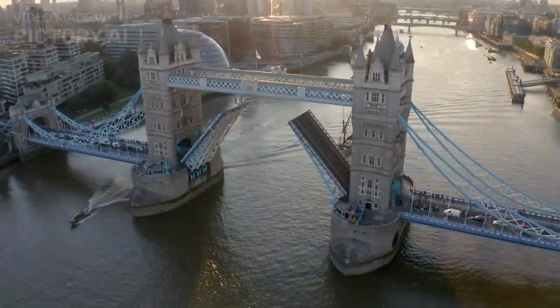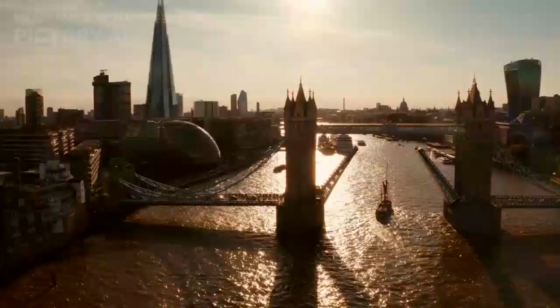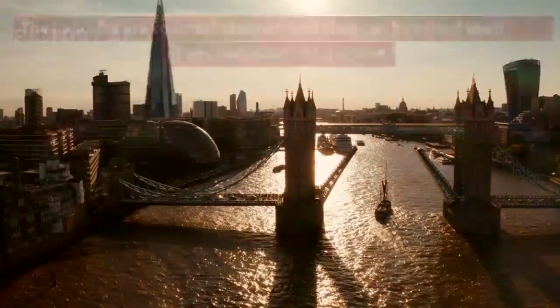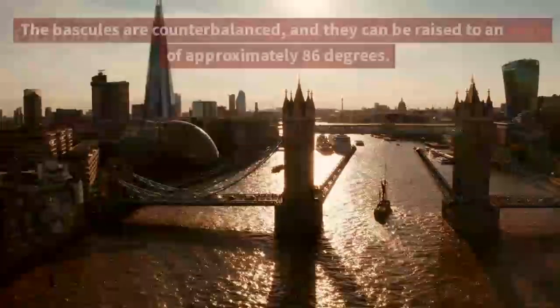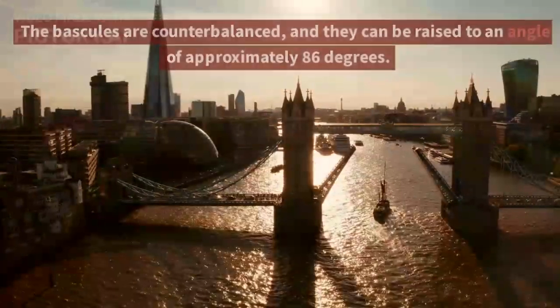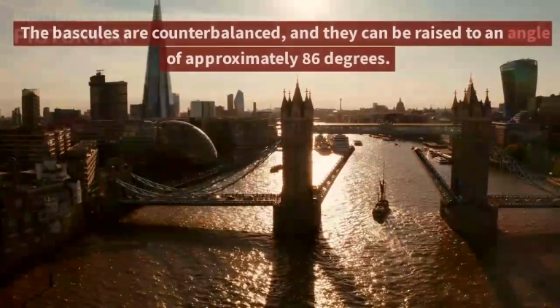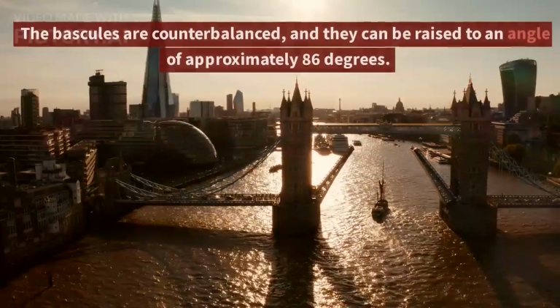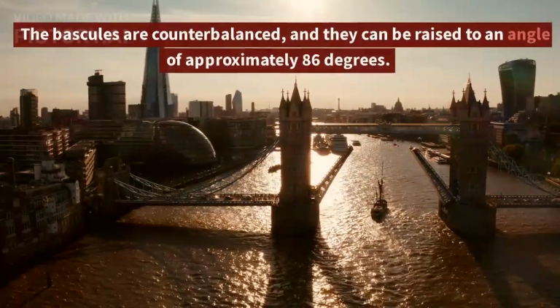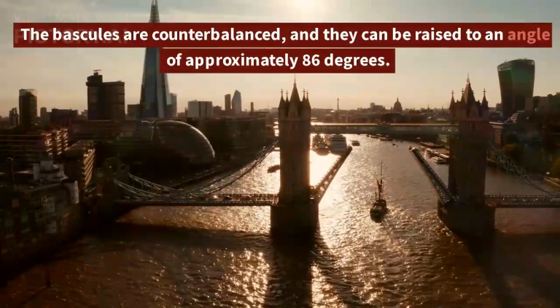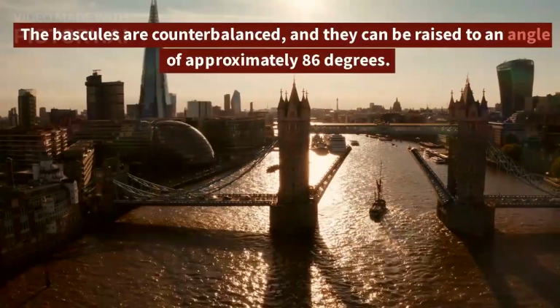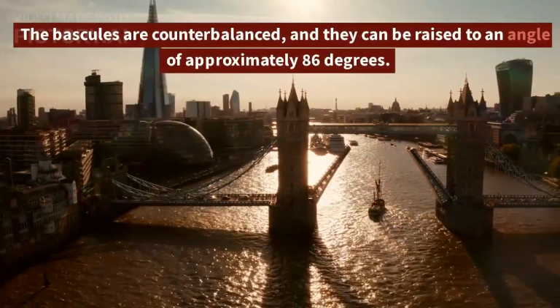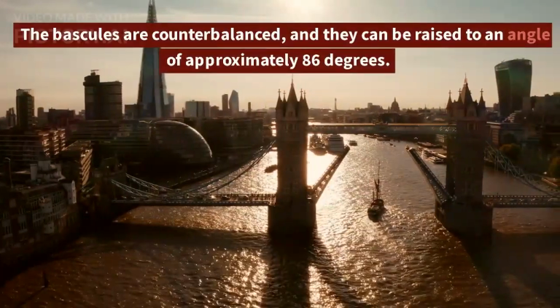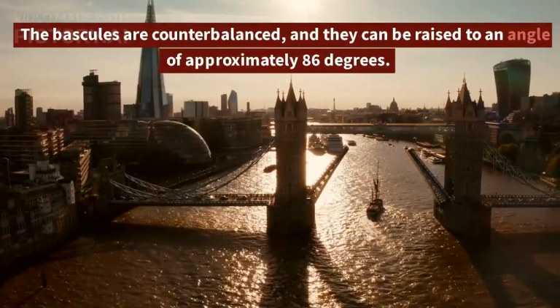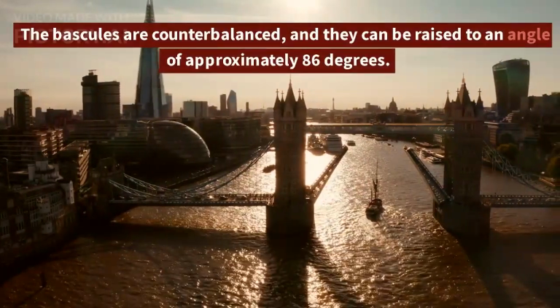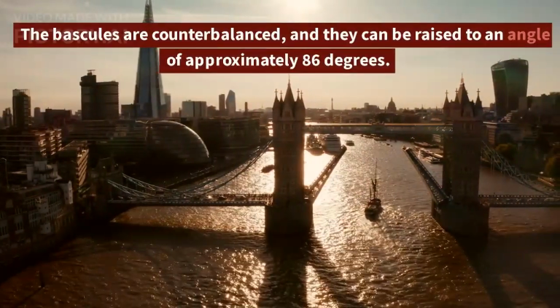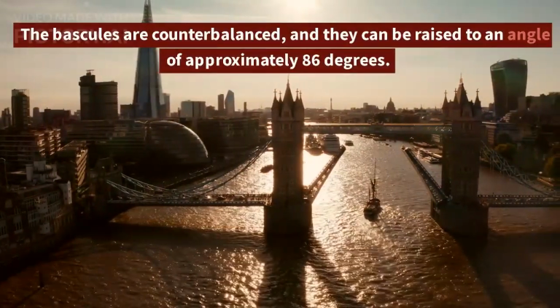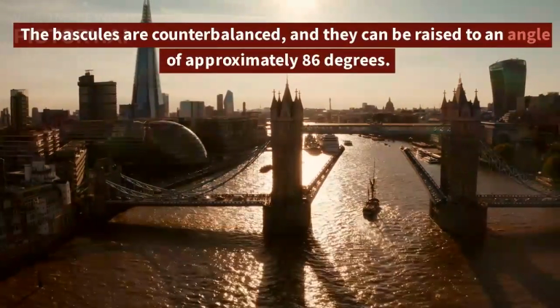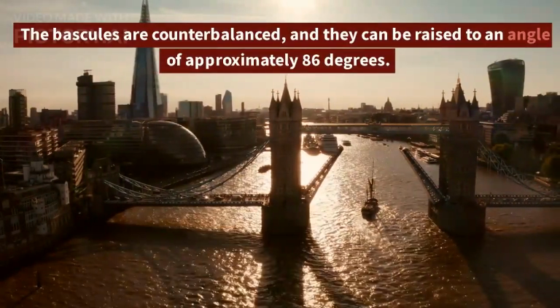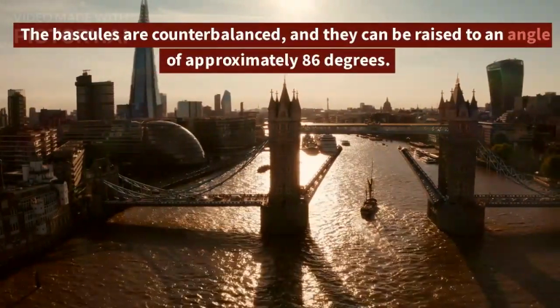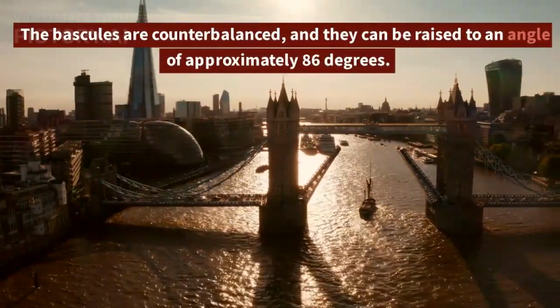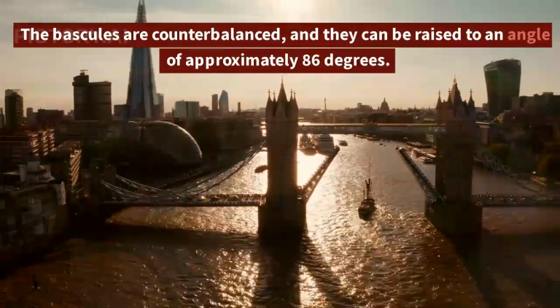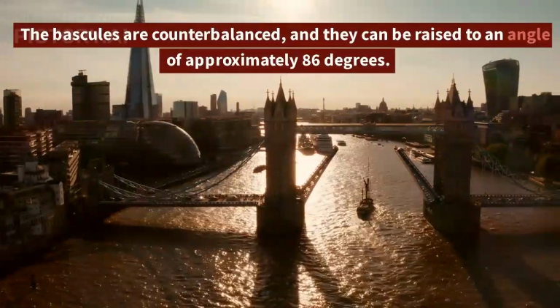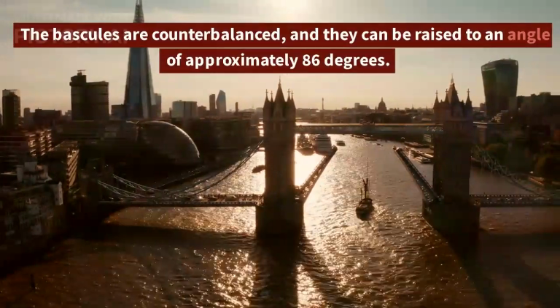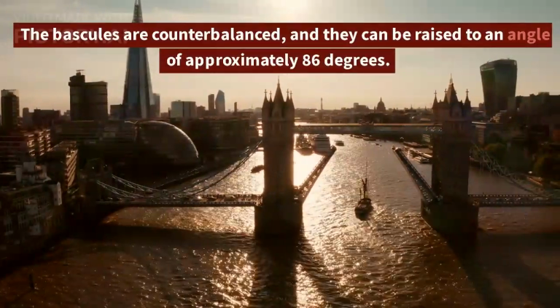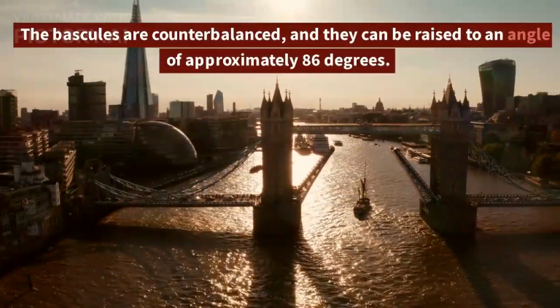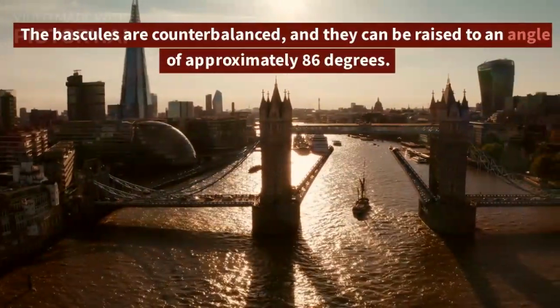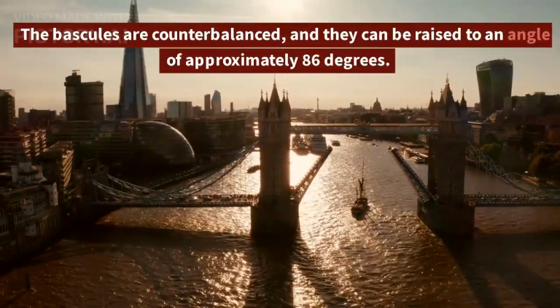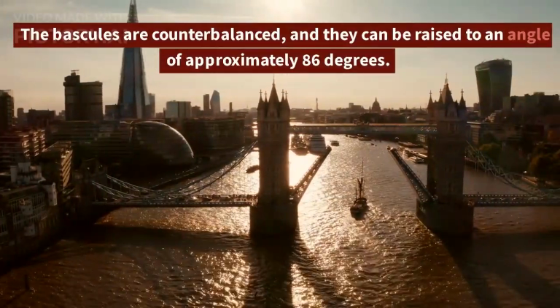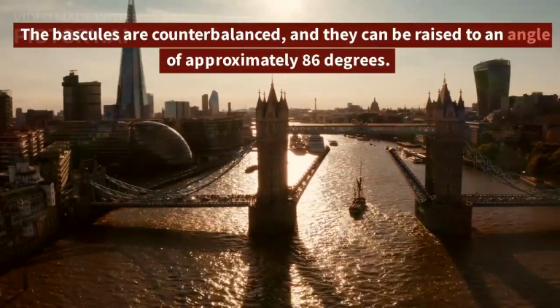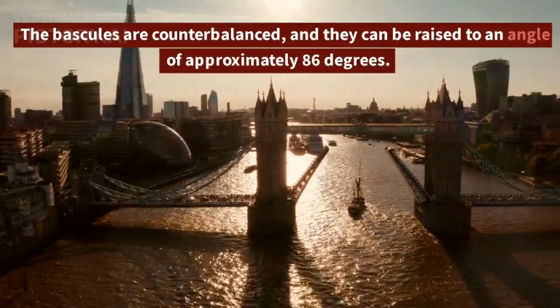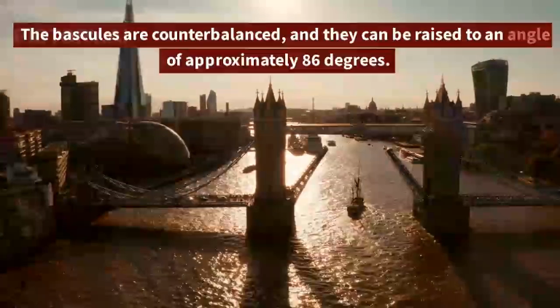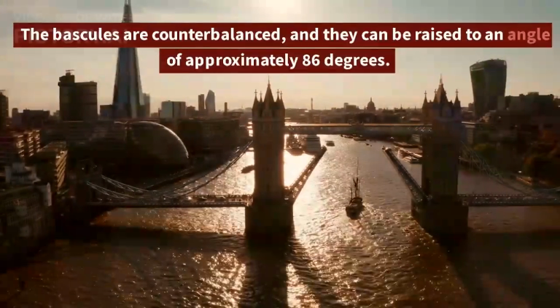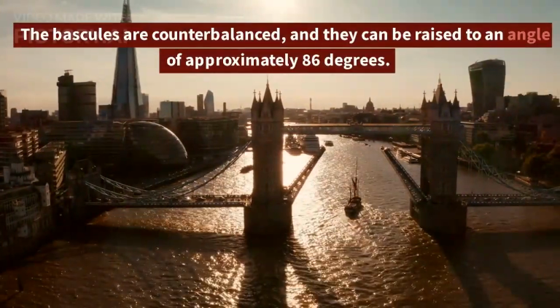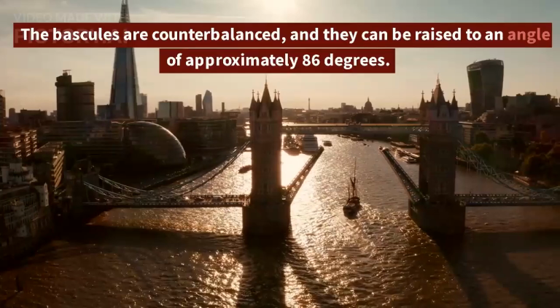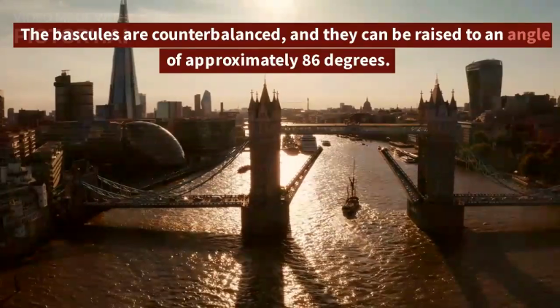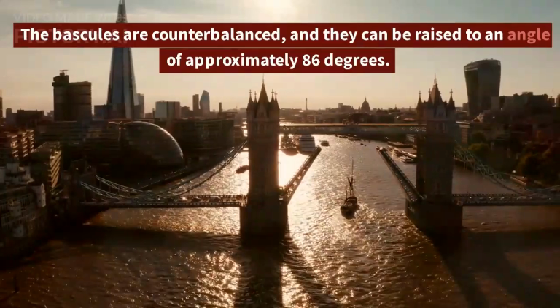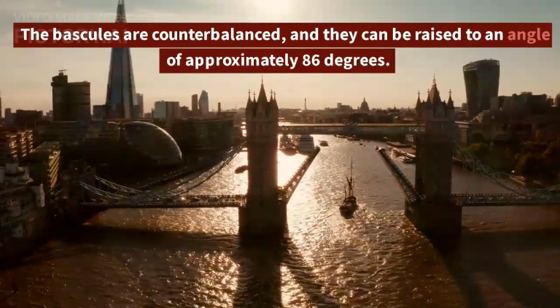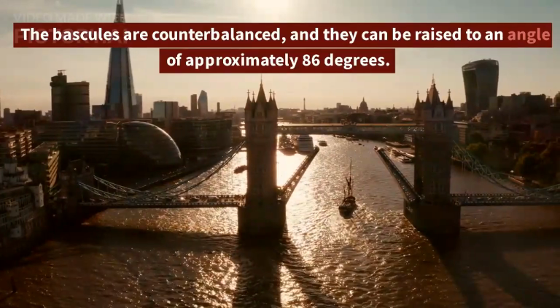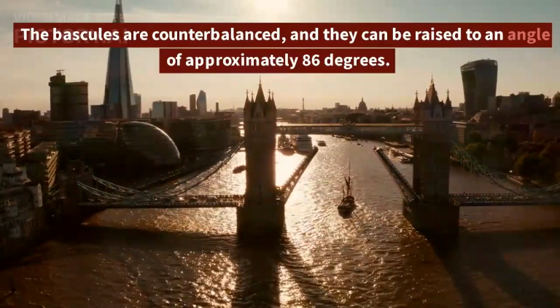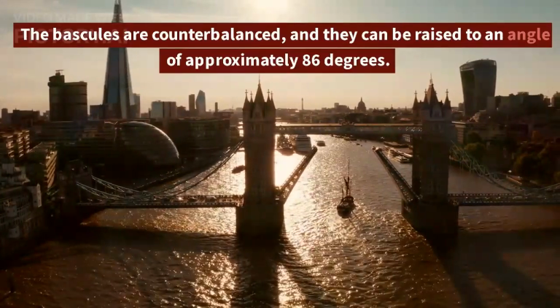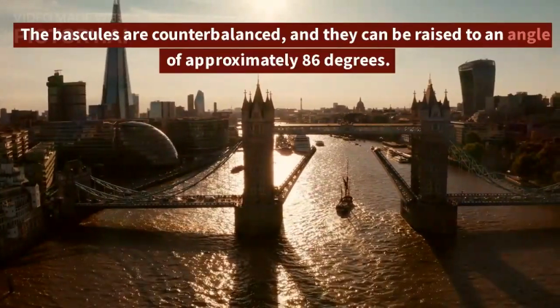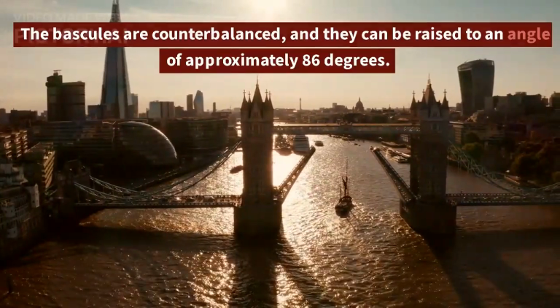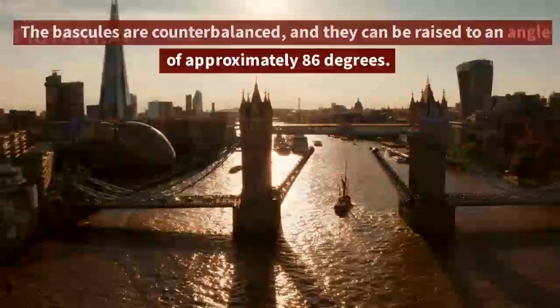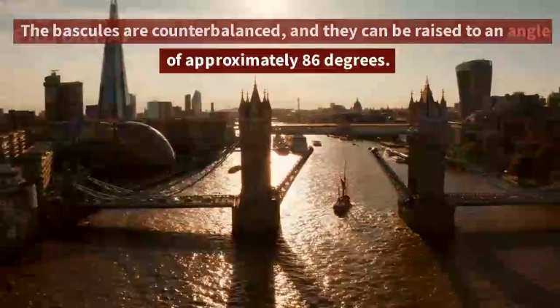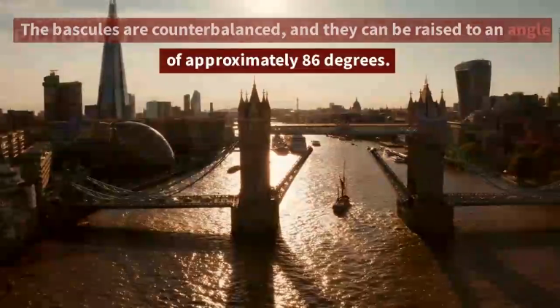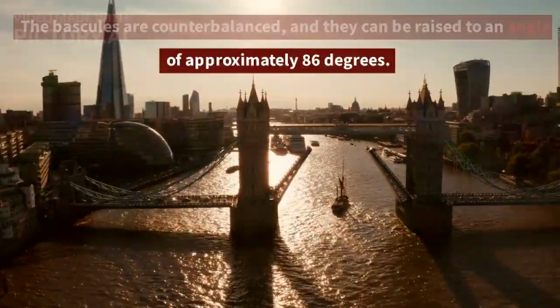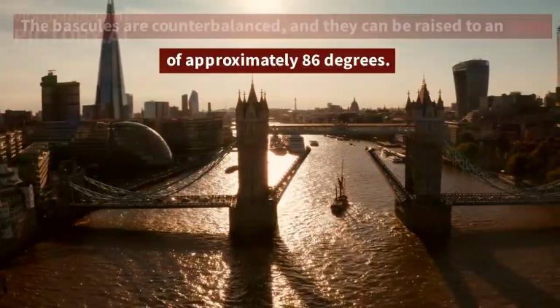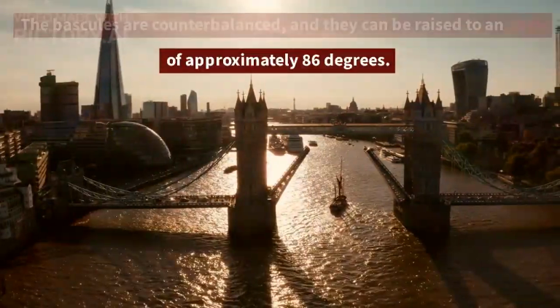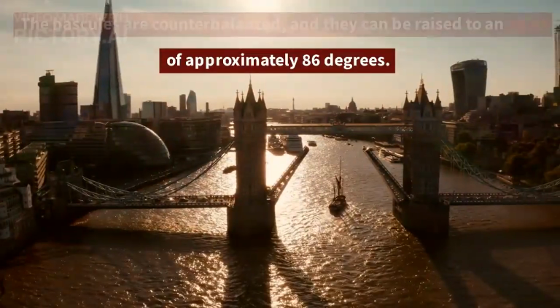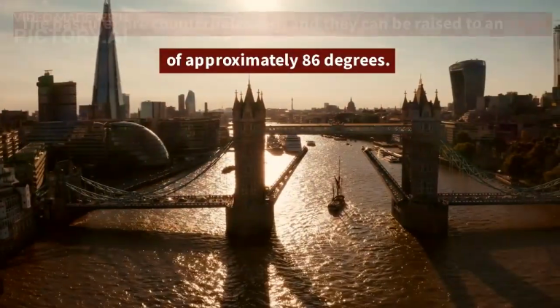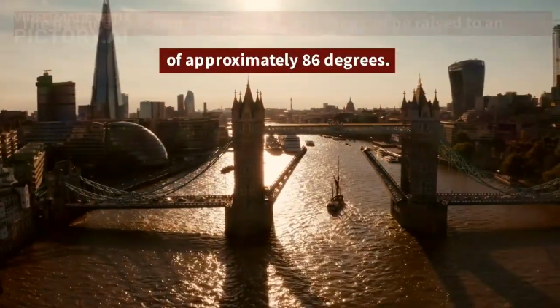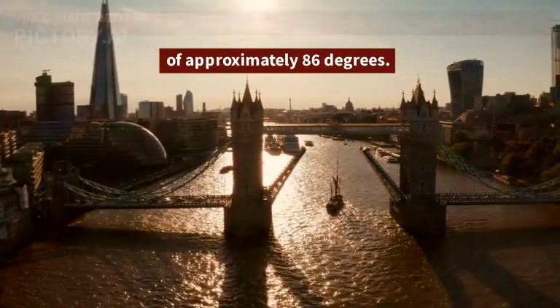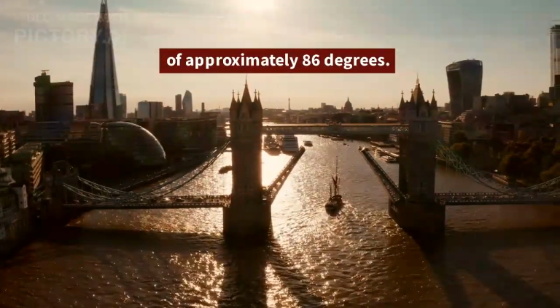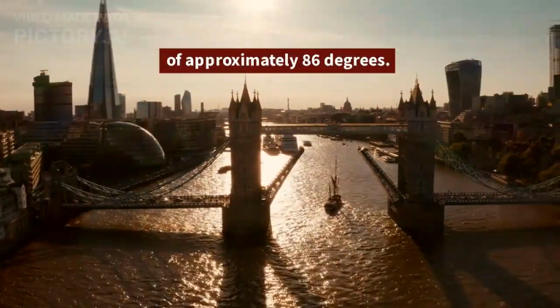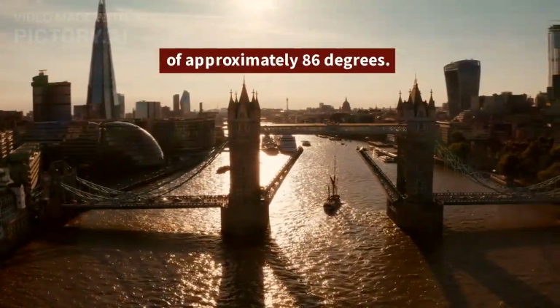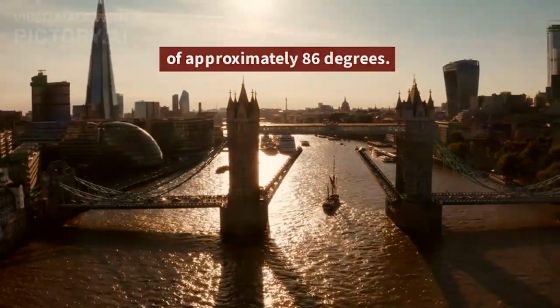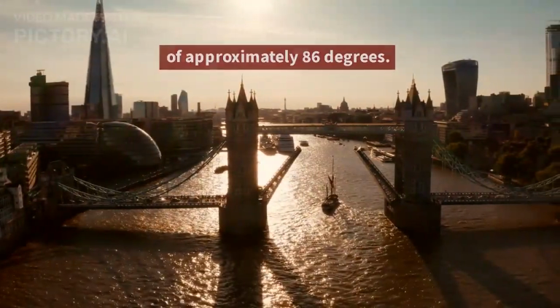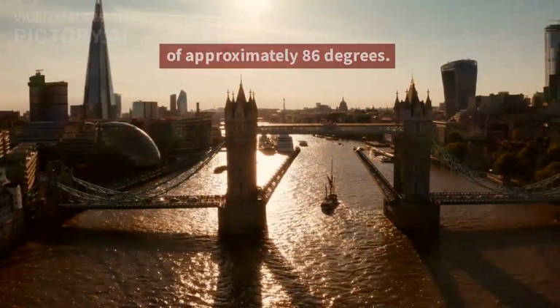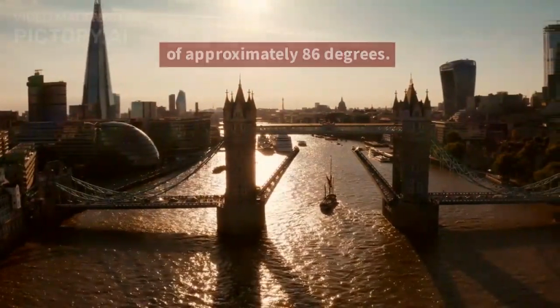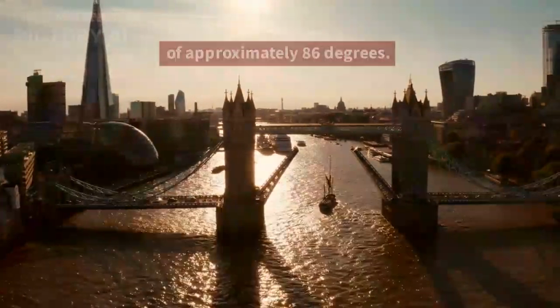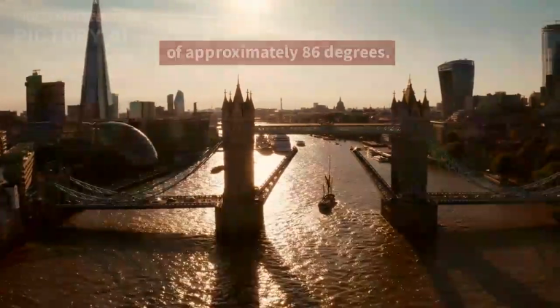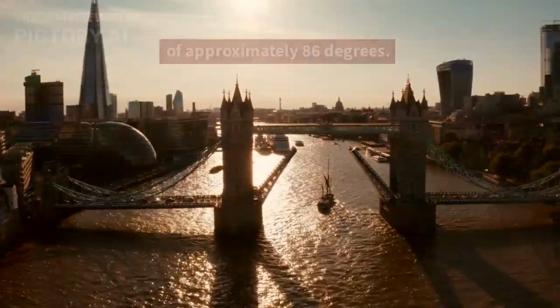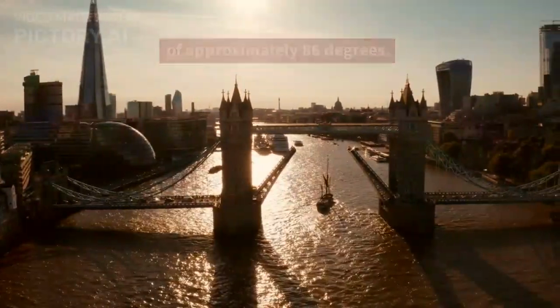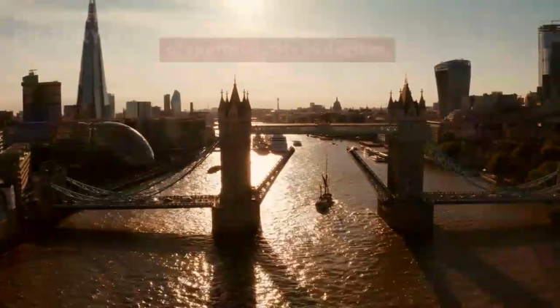The bascules are counterbalanced, and they can be raised to an angle of approximately 86 degrees.